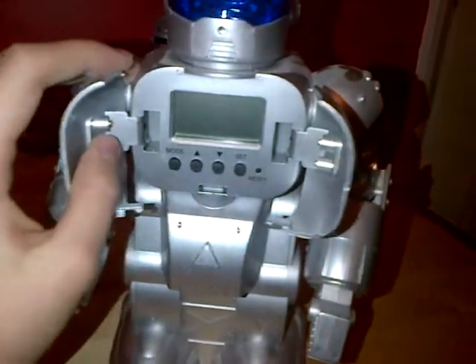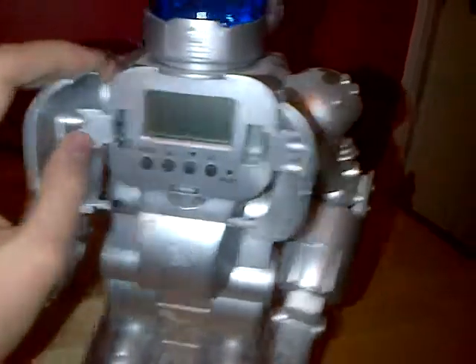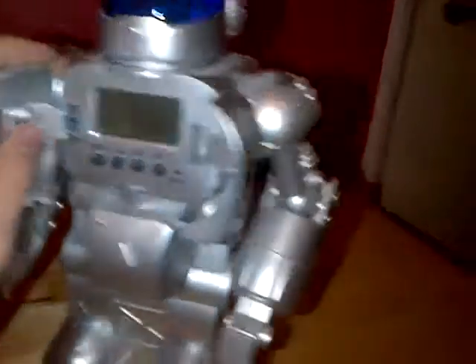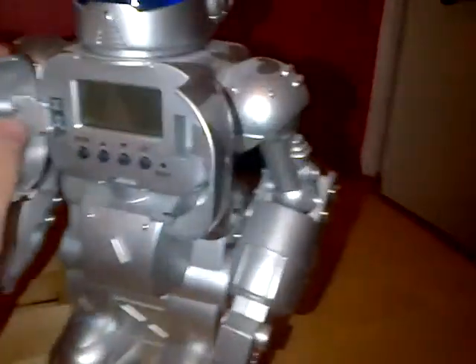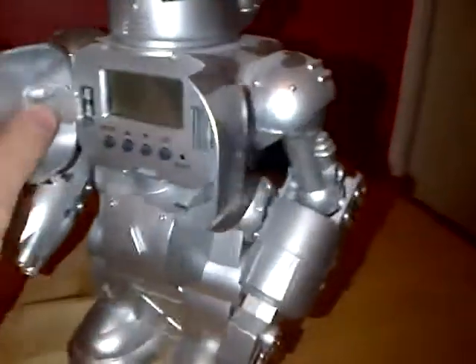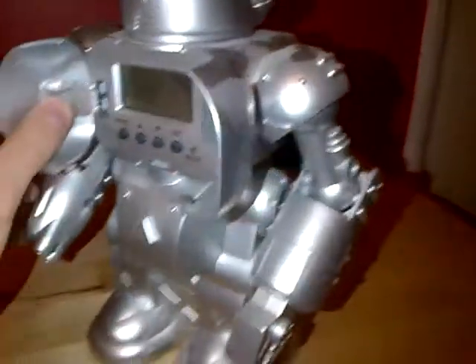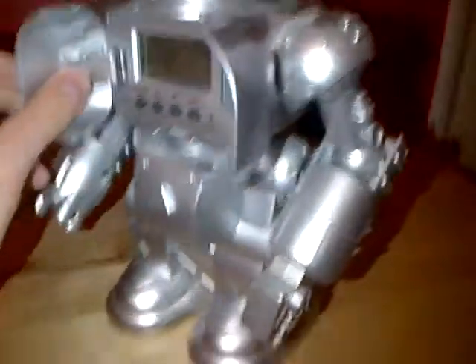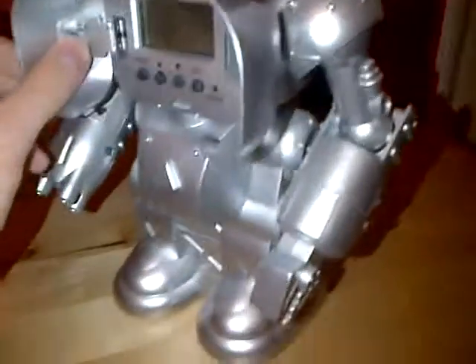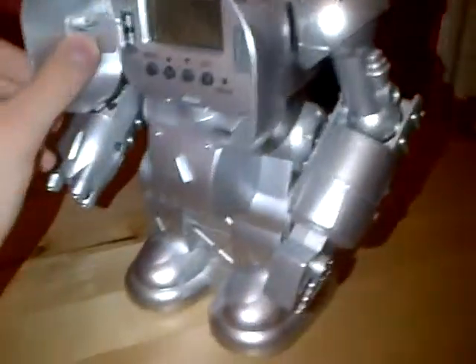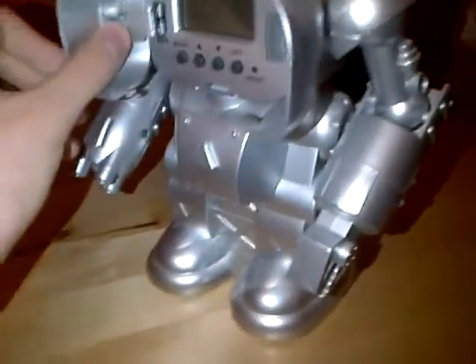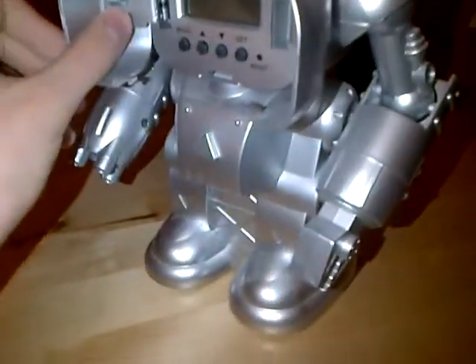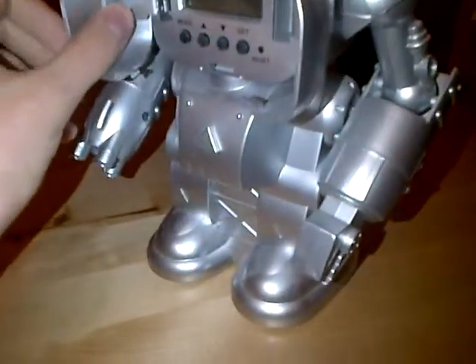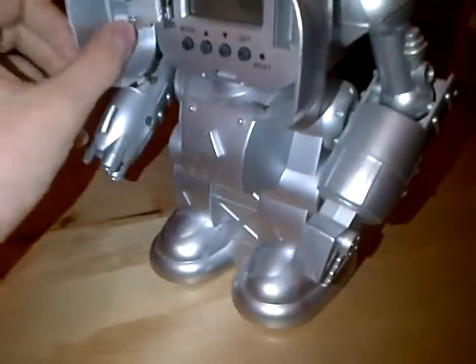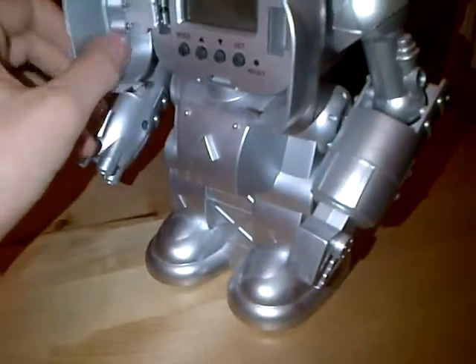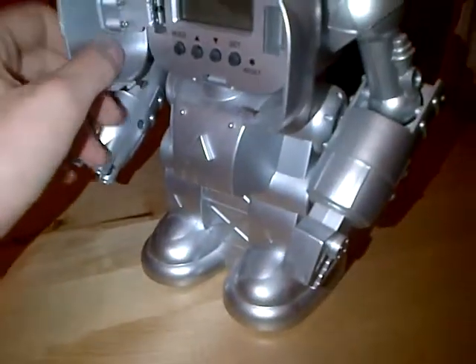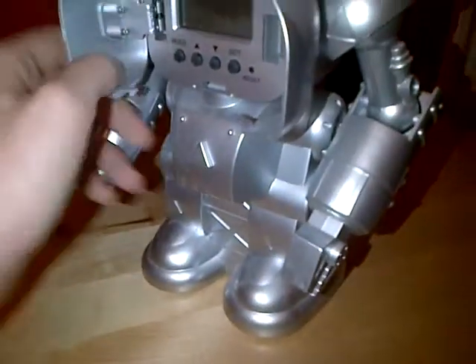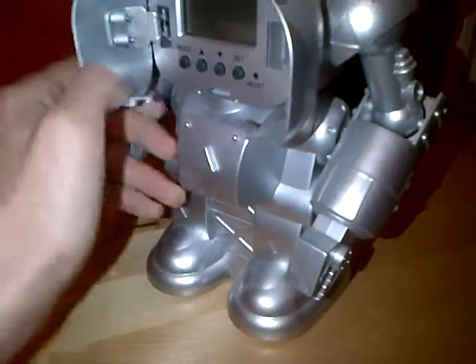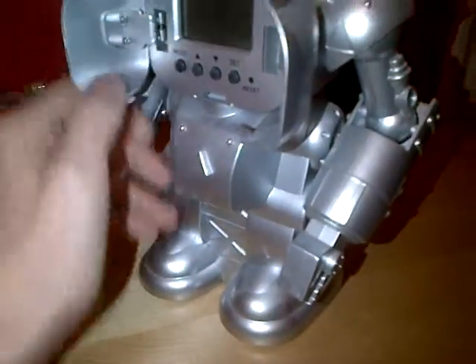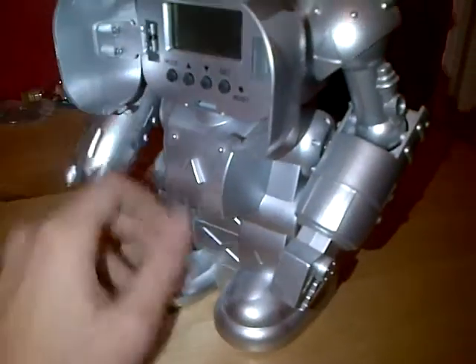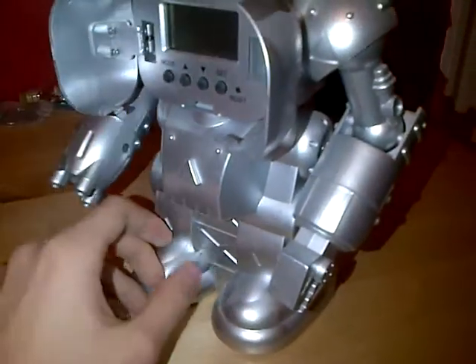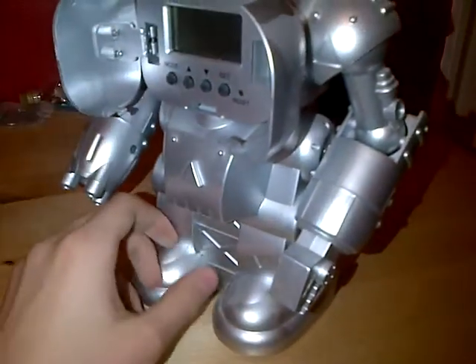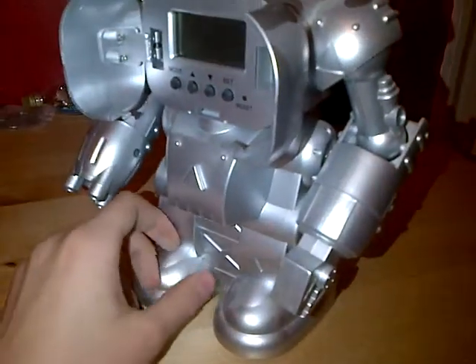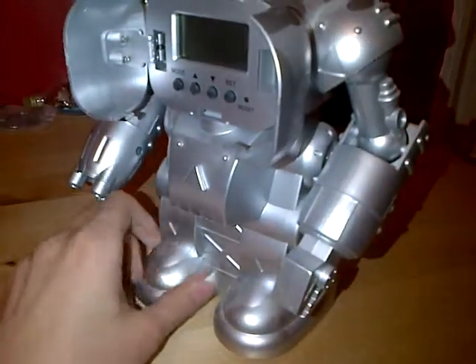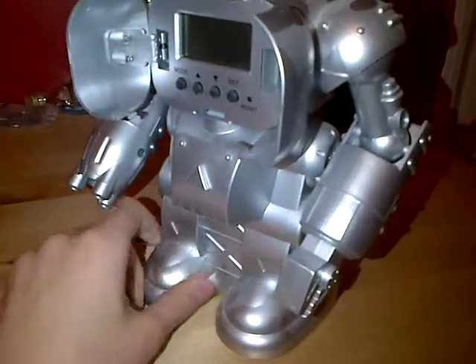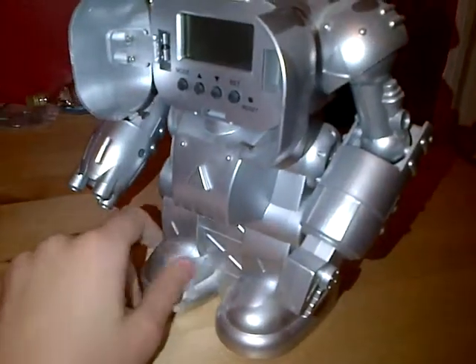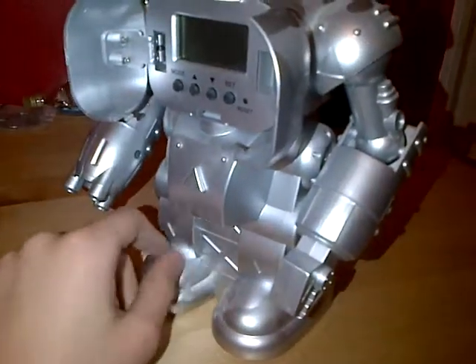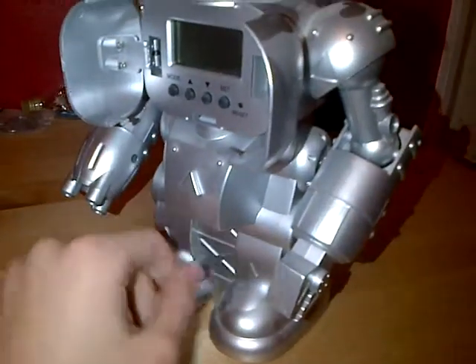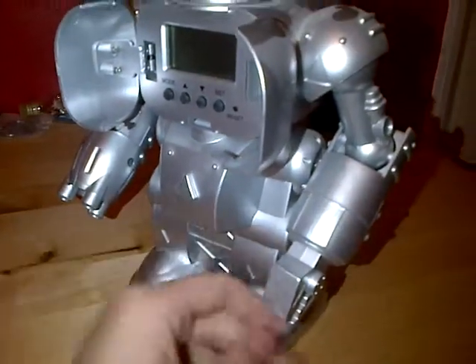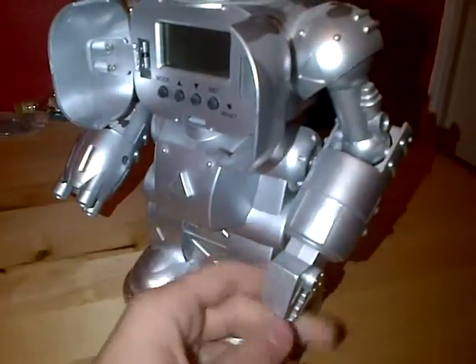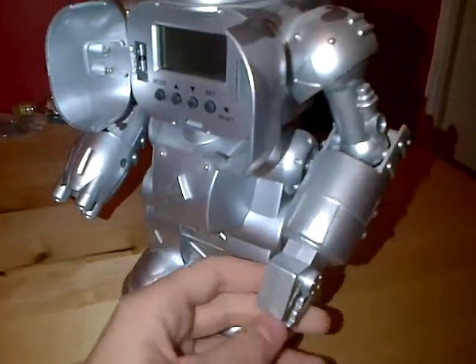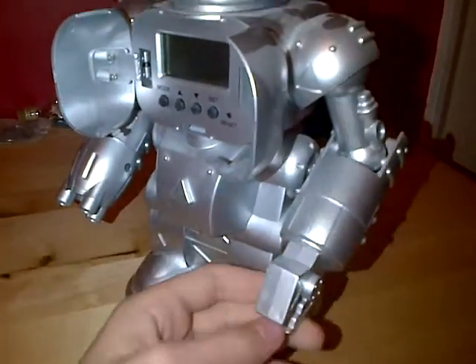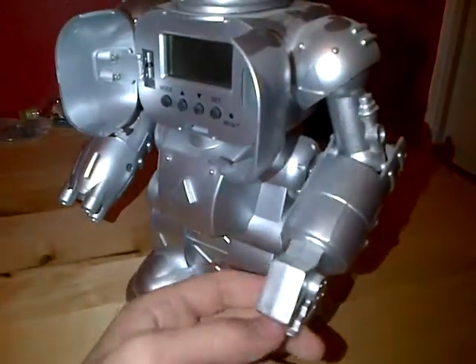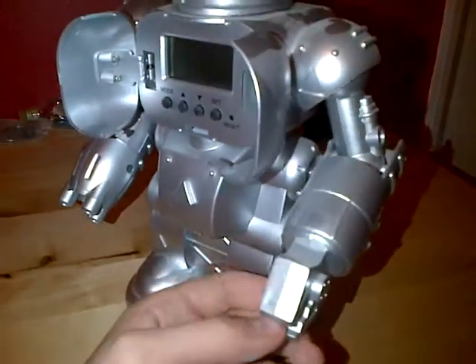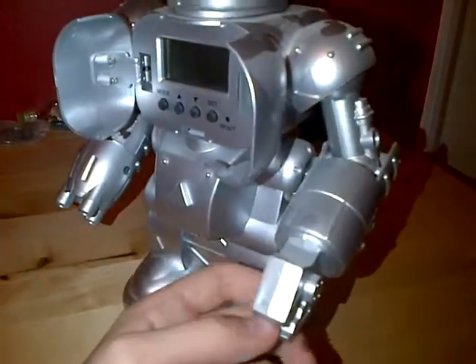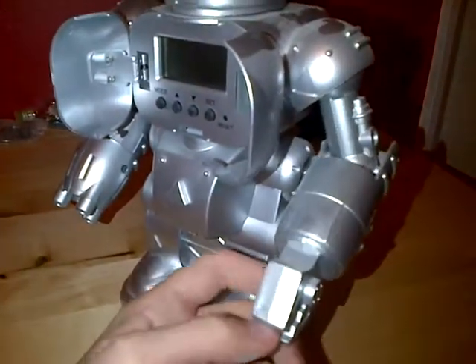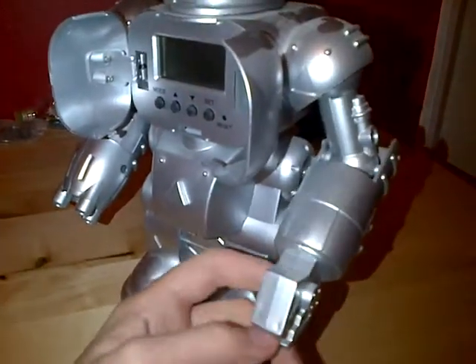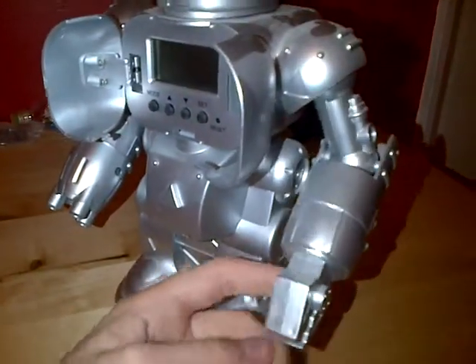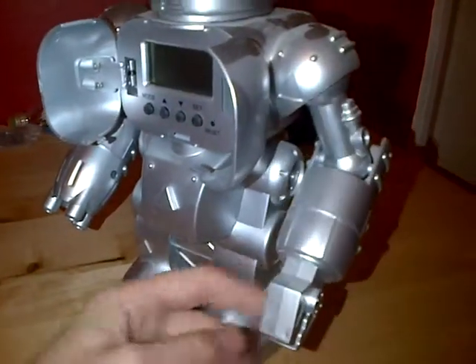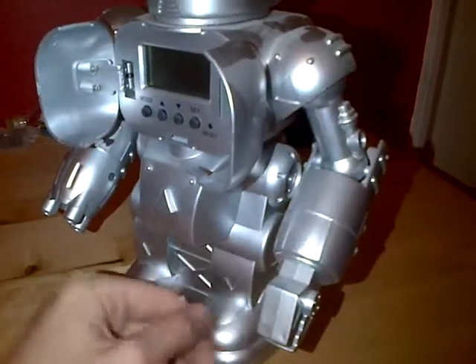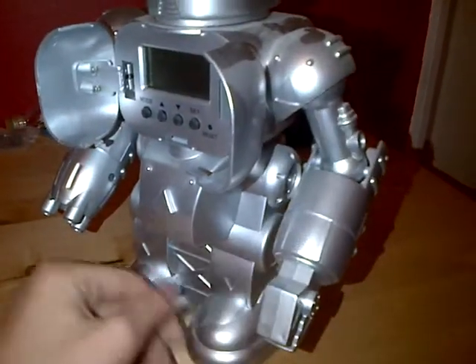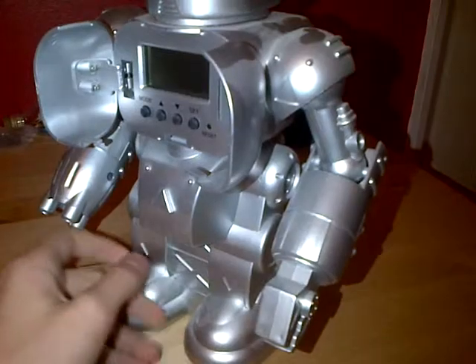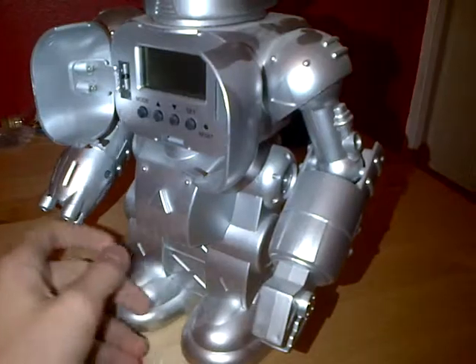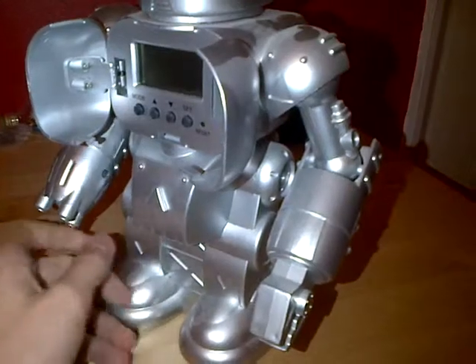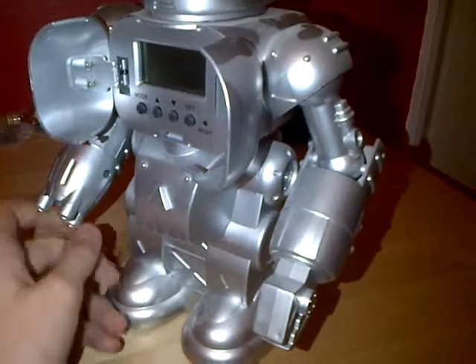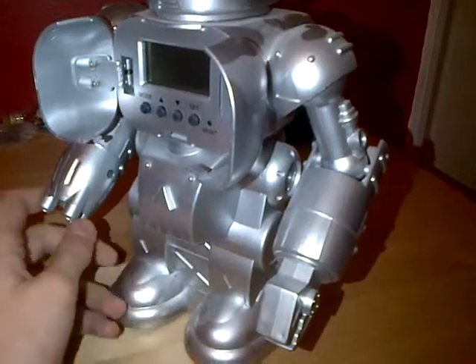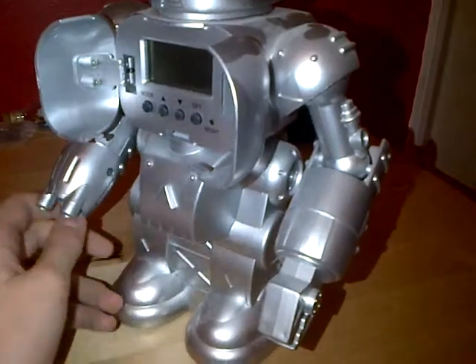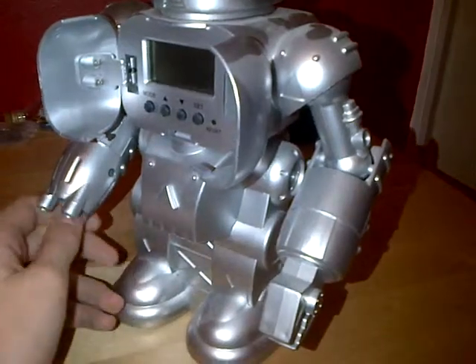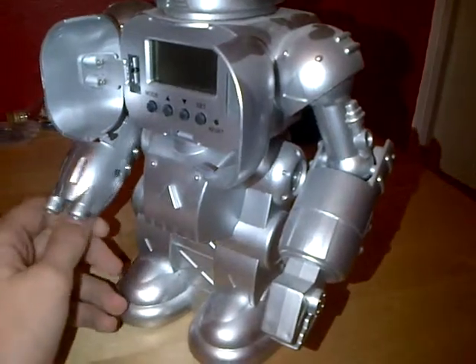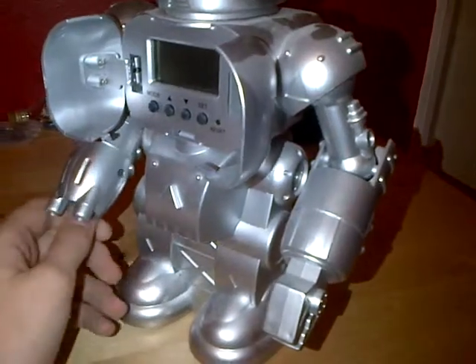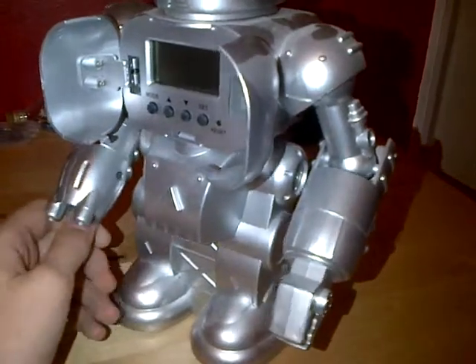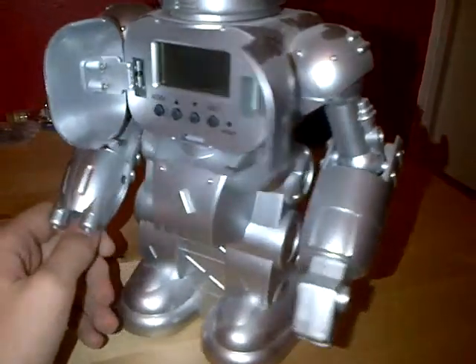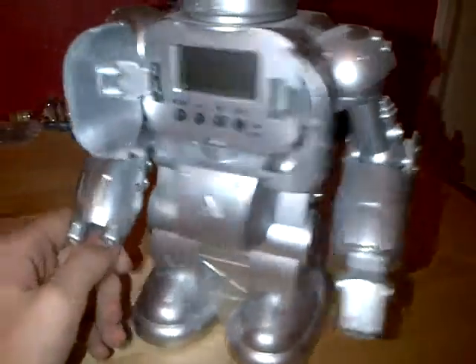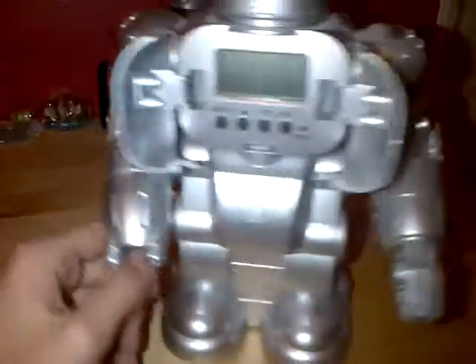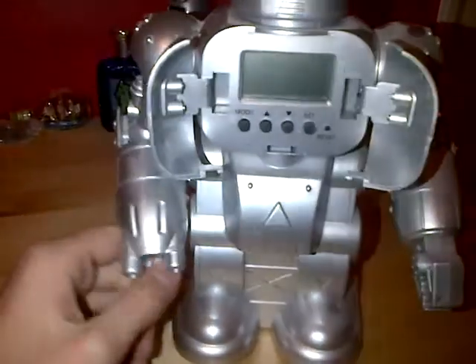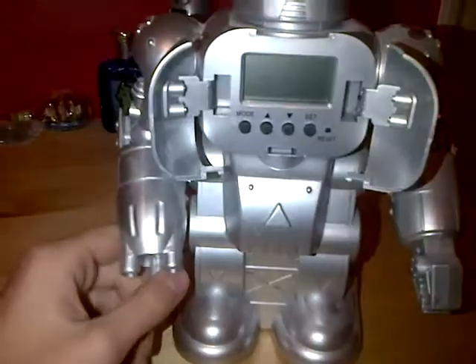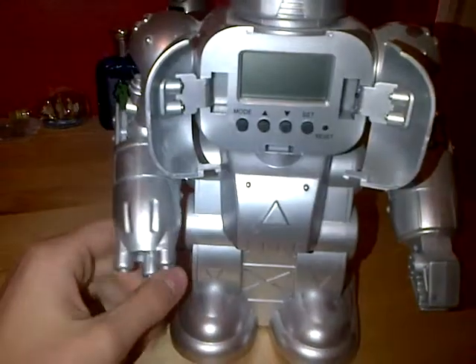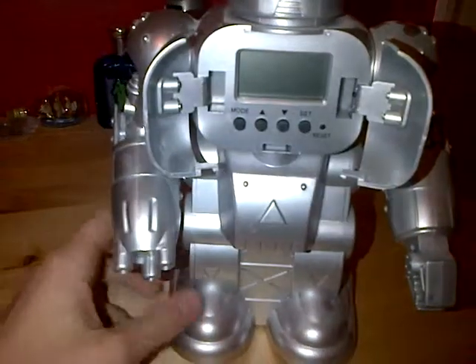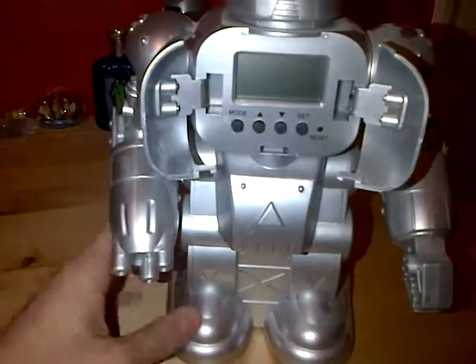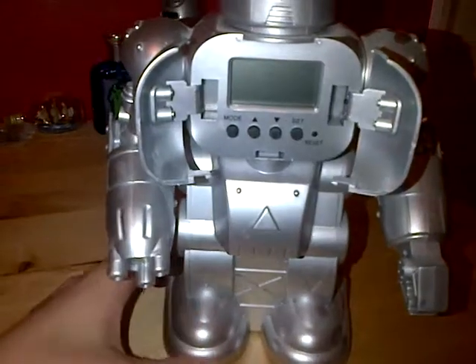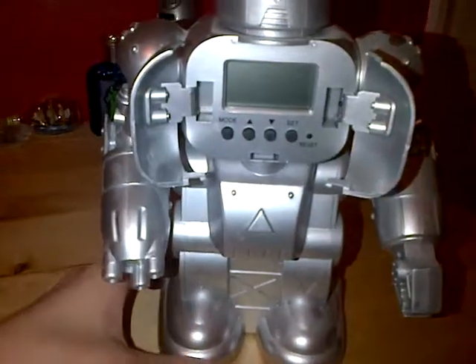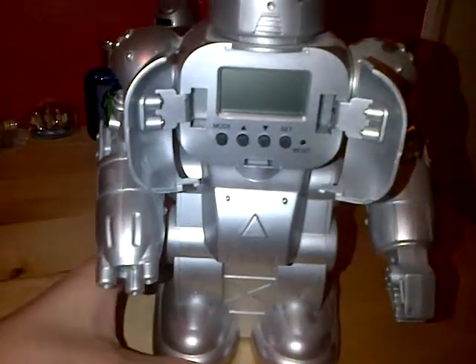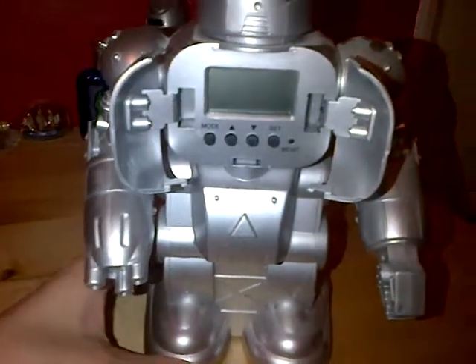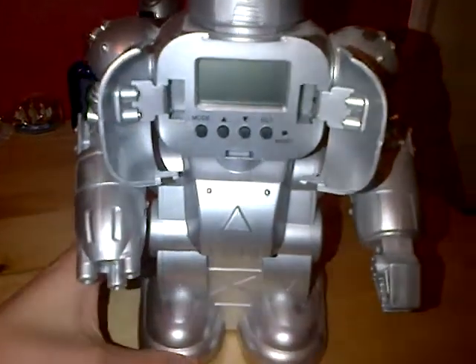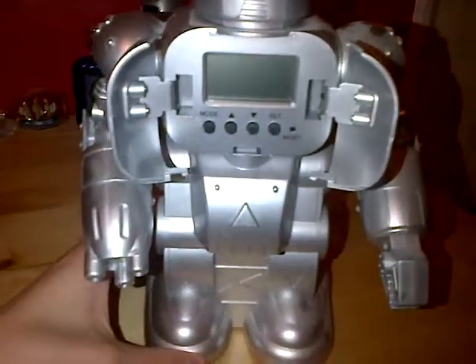It's a very, very good product. It looks very futuristic — really cool. So it's good for little kids who like robots, obviously.